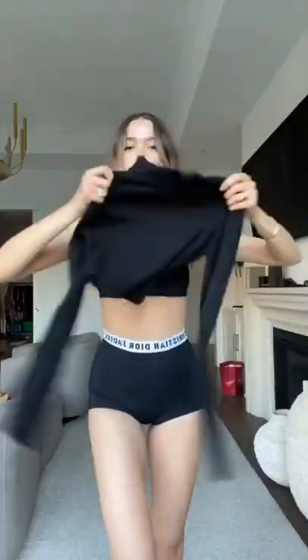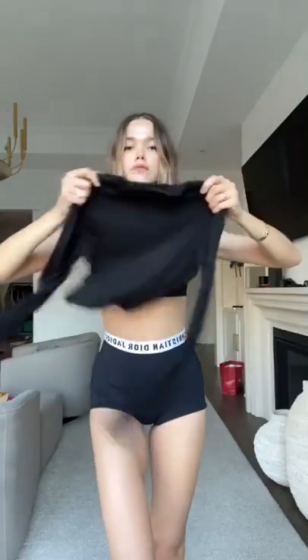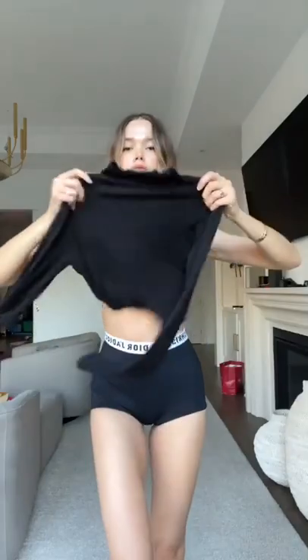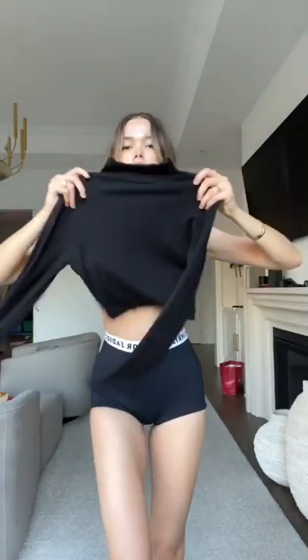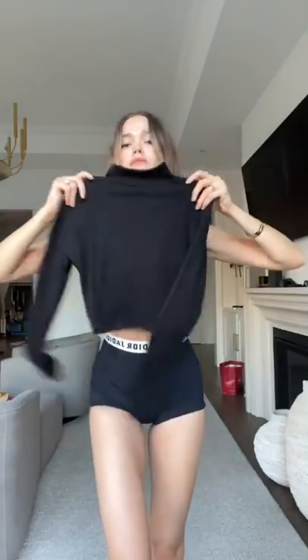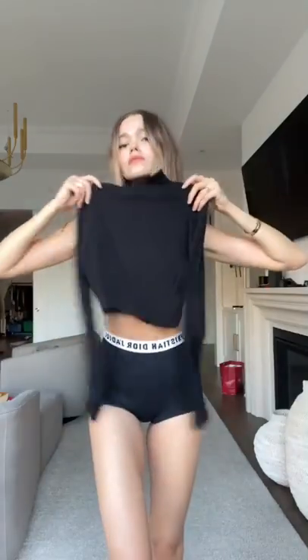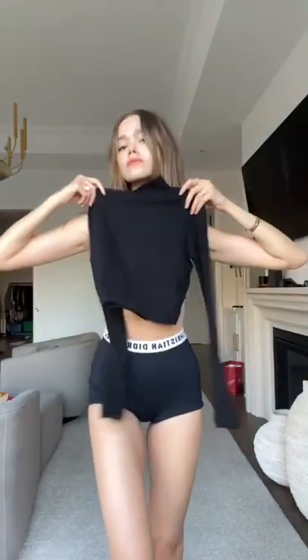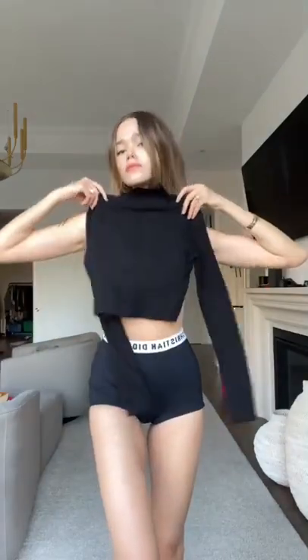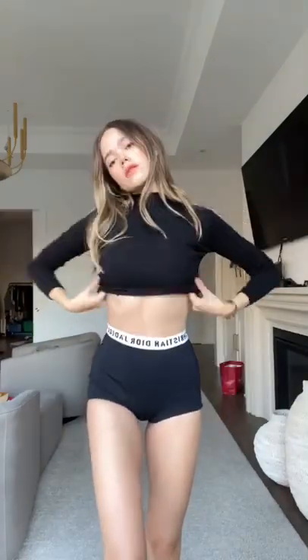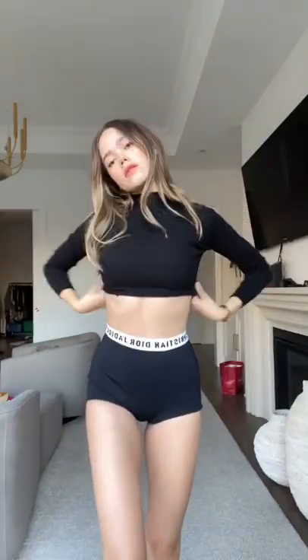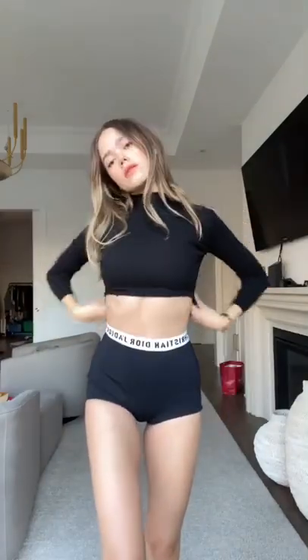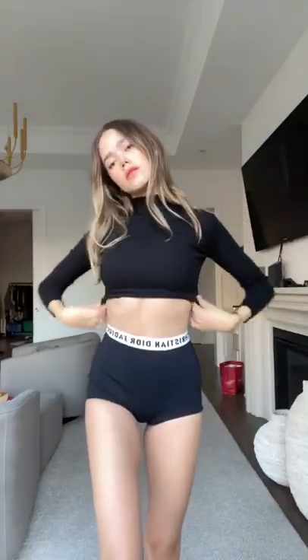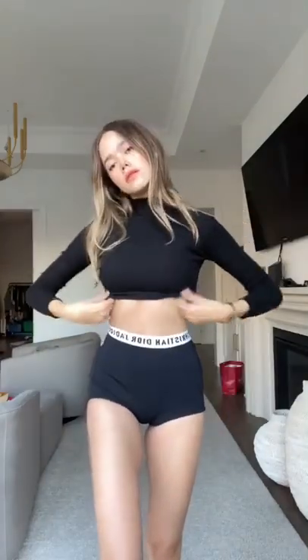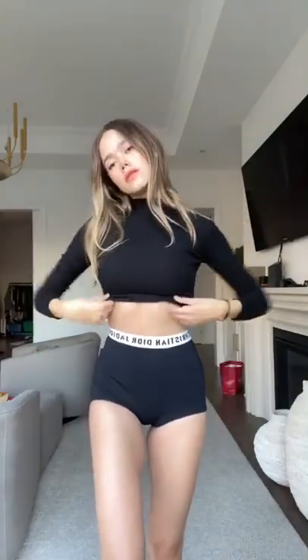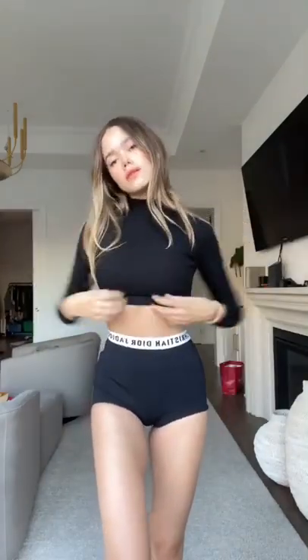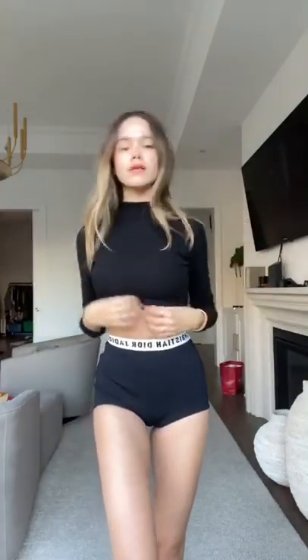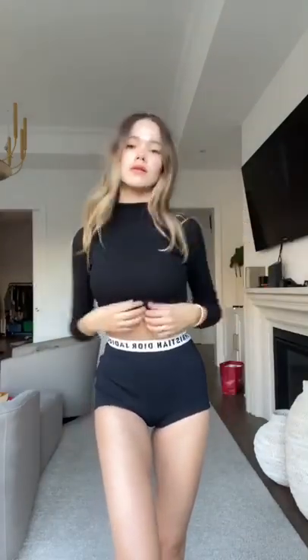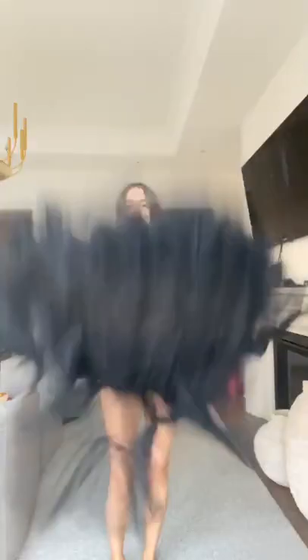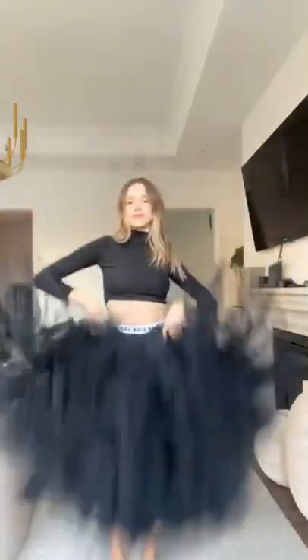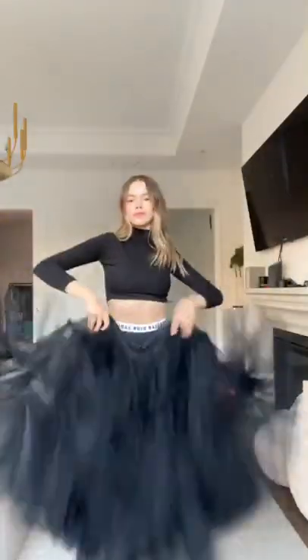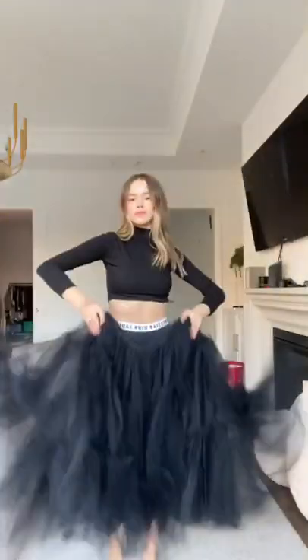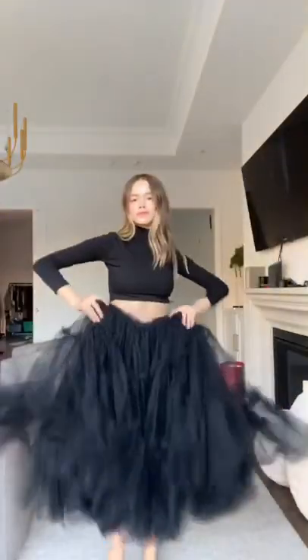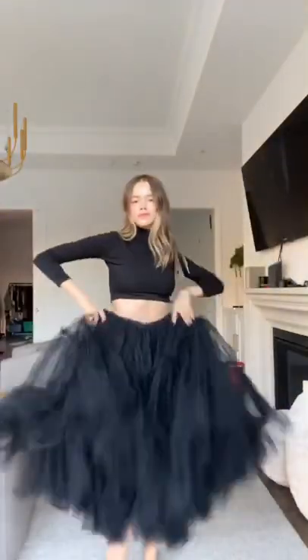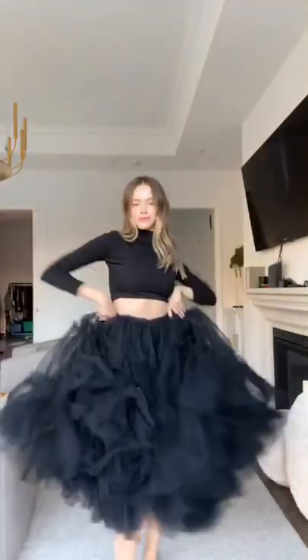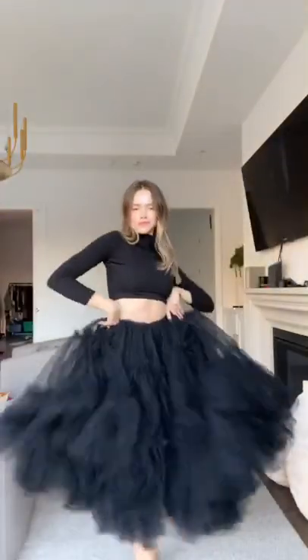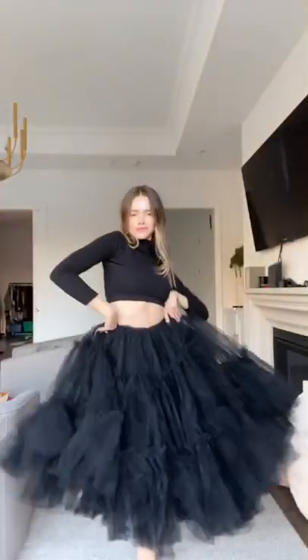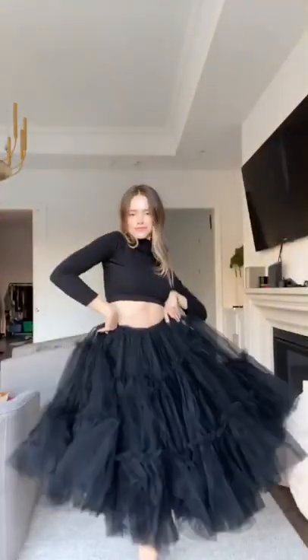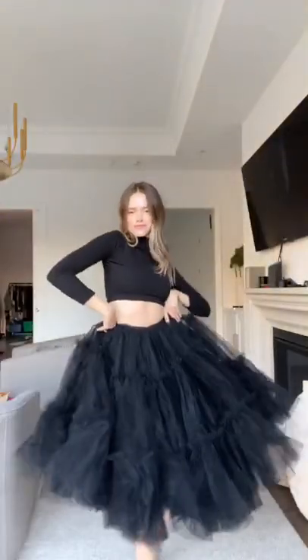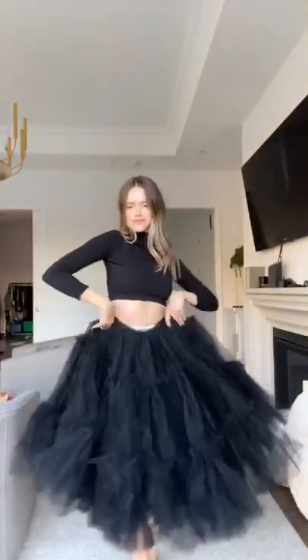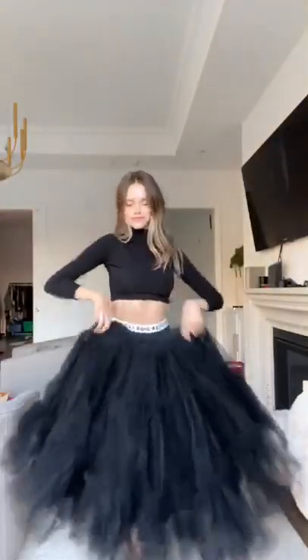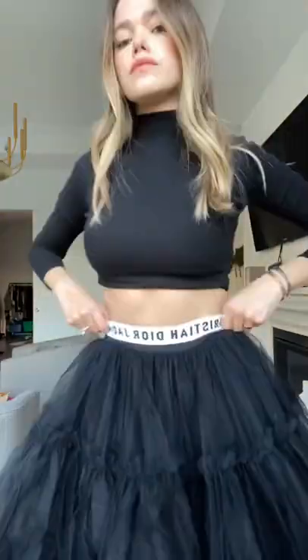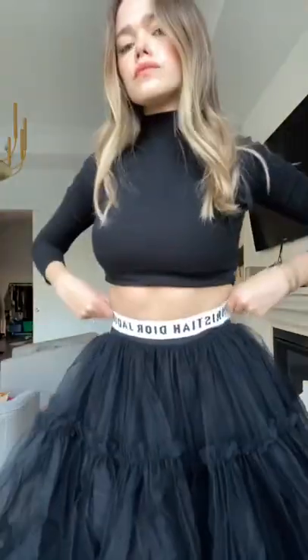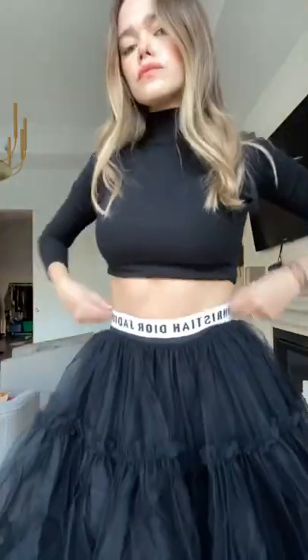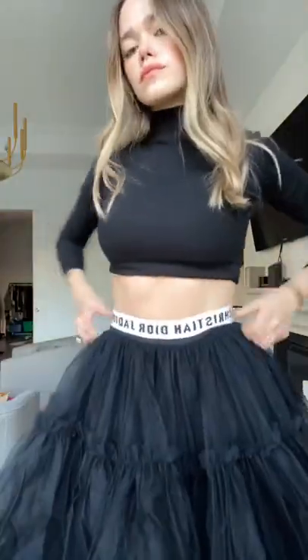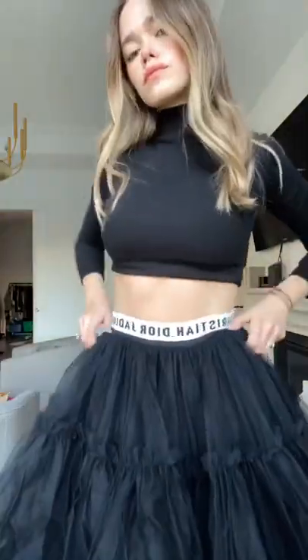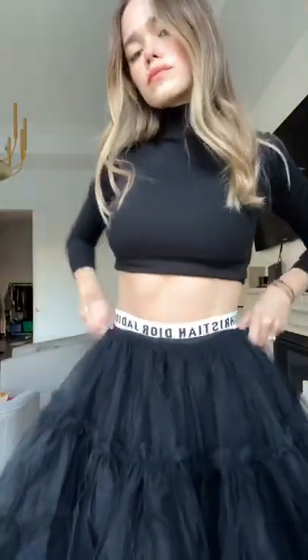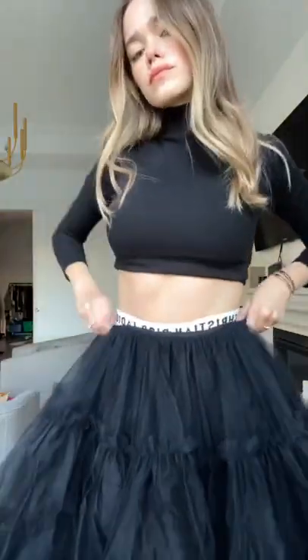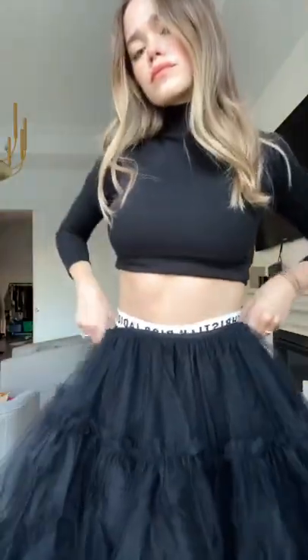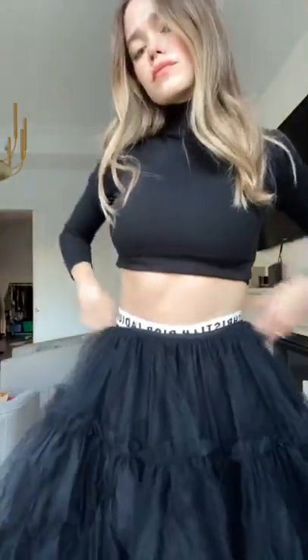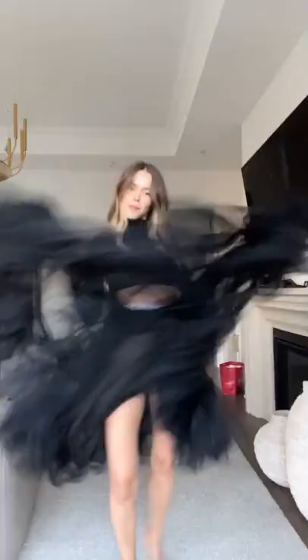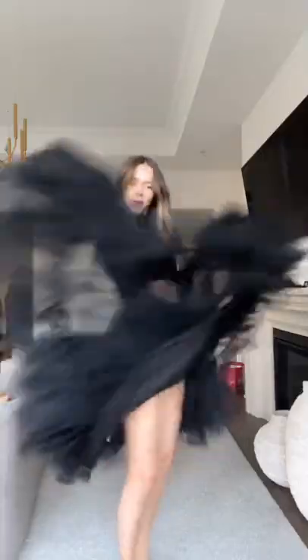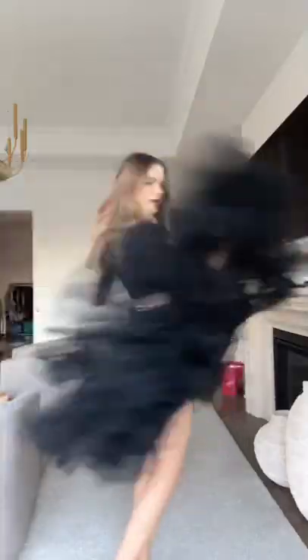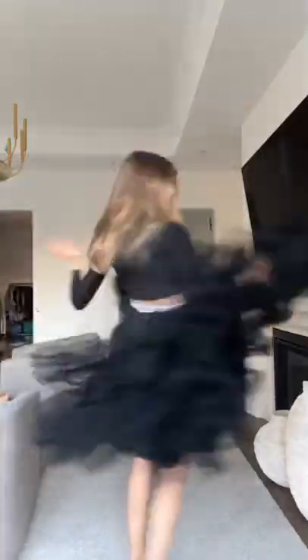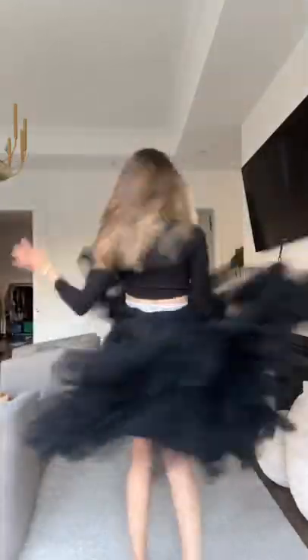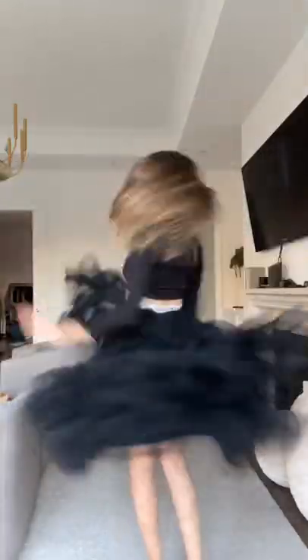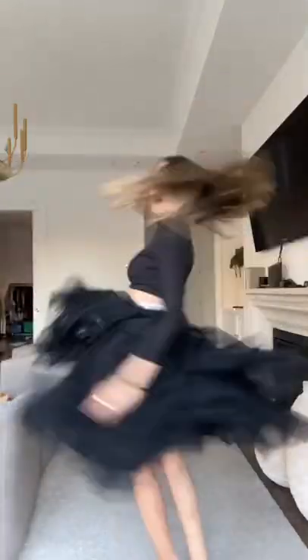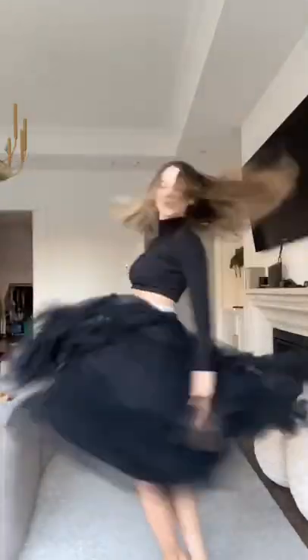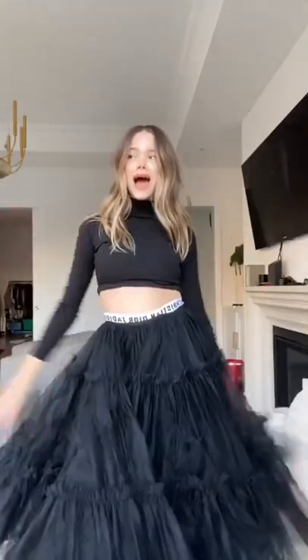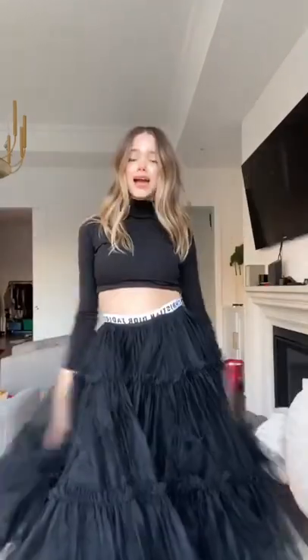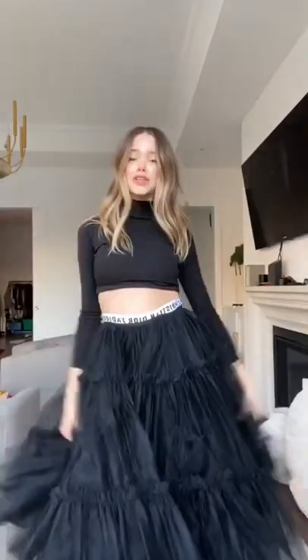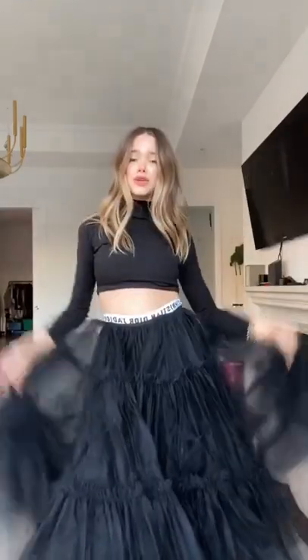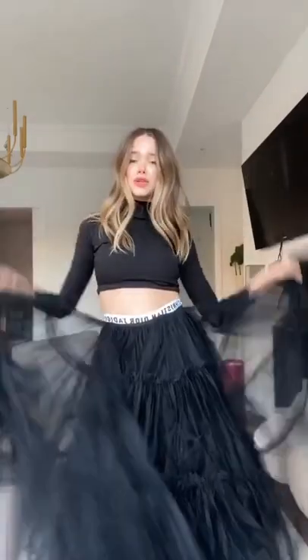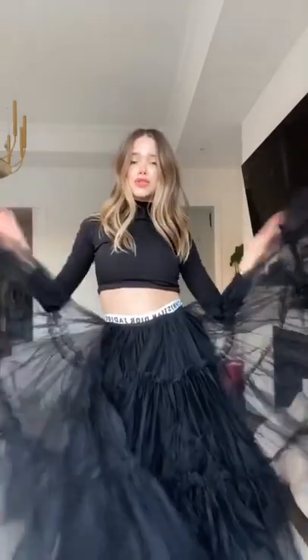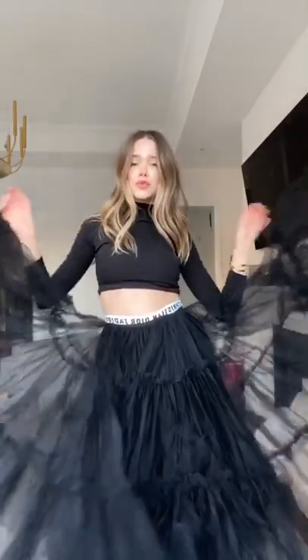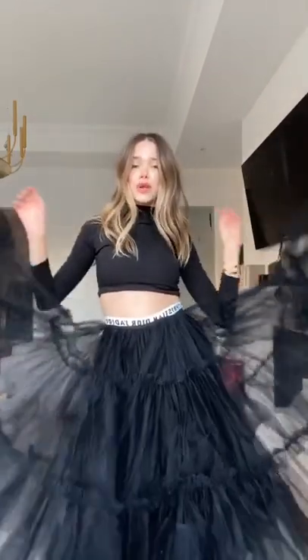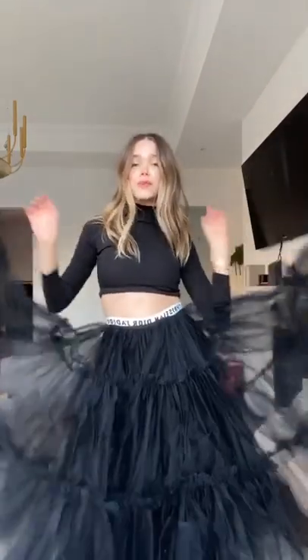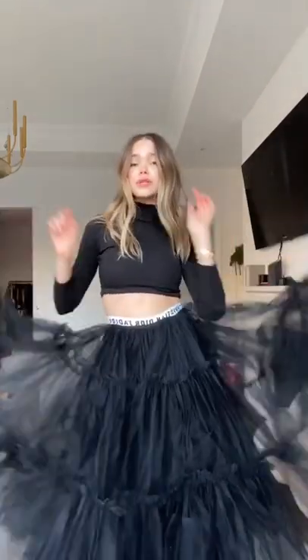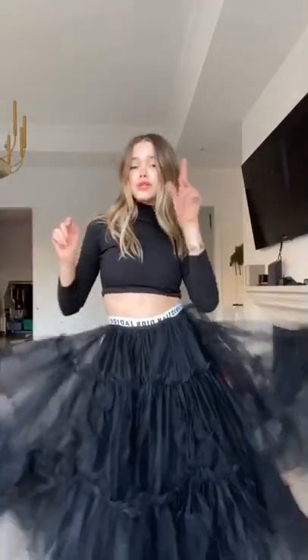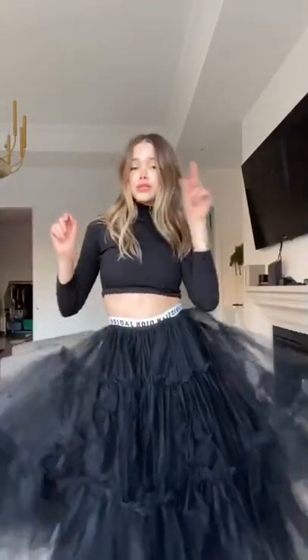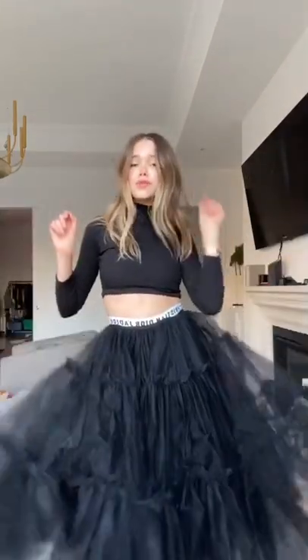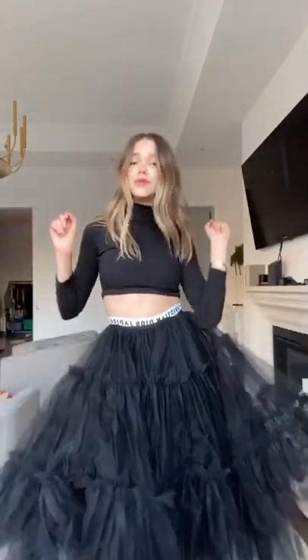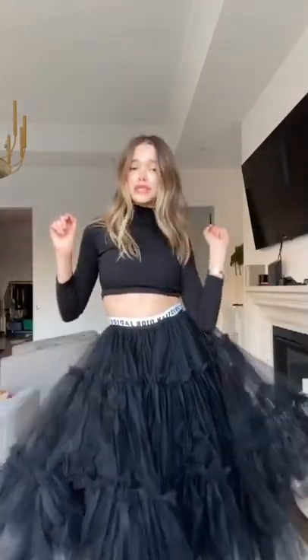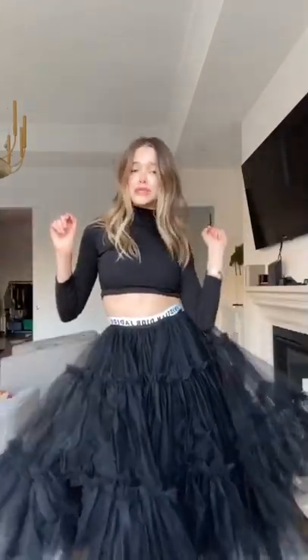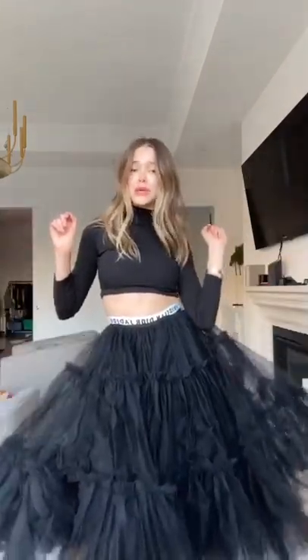Start off with the neutral turtleneck, then pair a full skirt or dramatic dress underneath. The bigger the better. I know it looks weird, but trust me on this one.